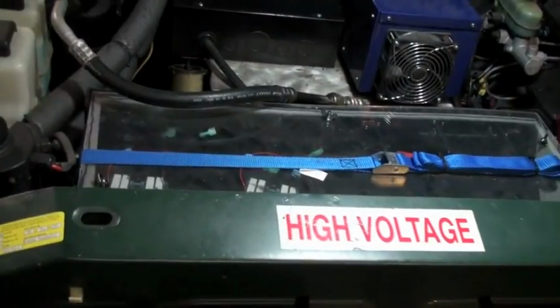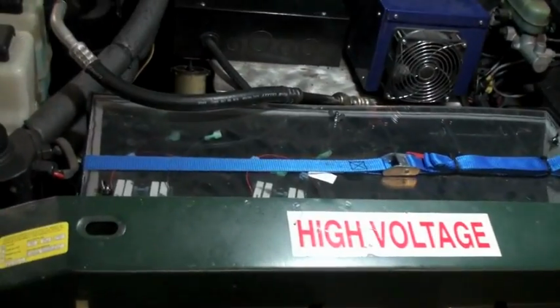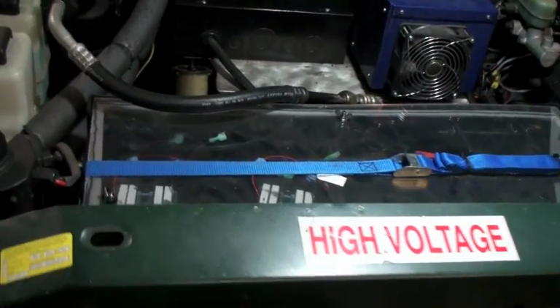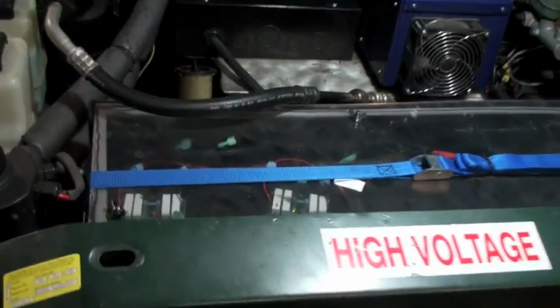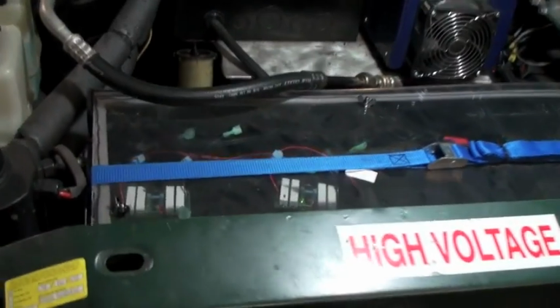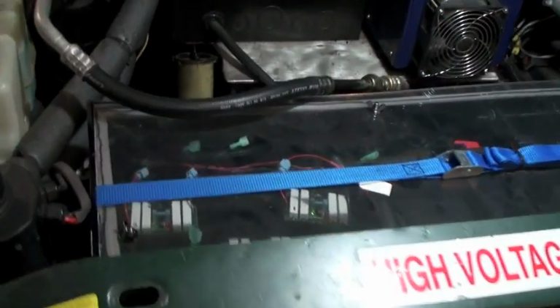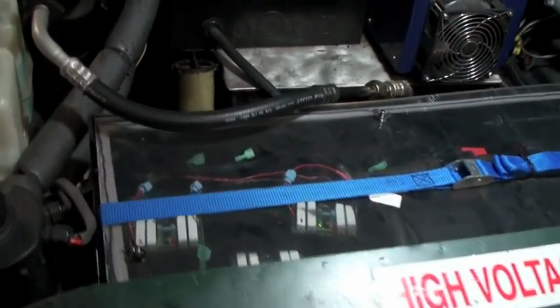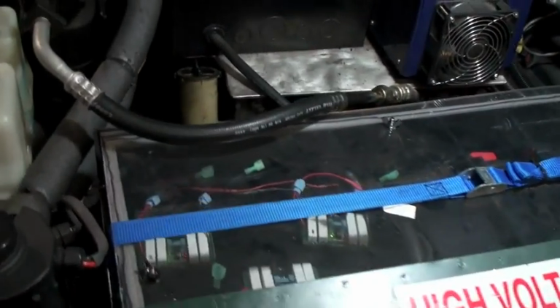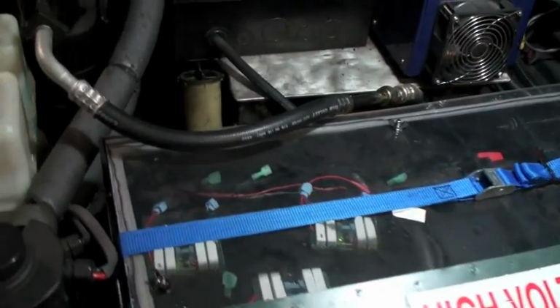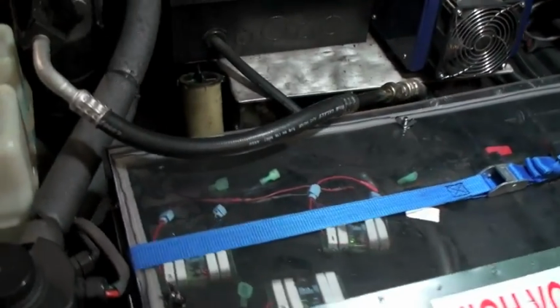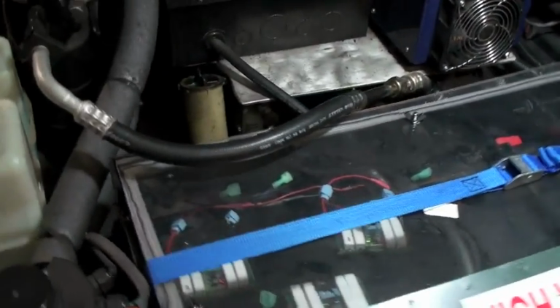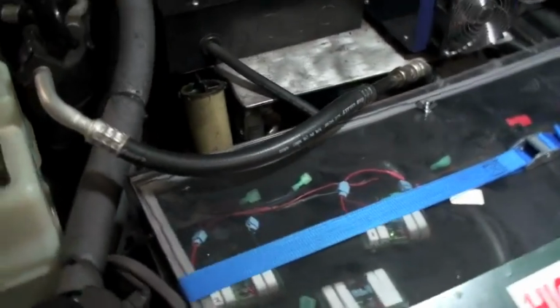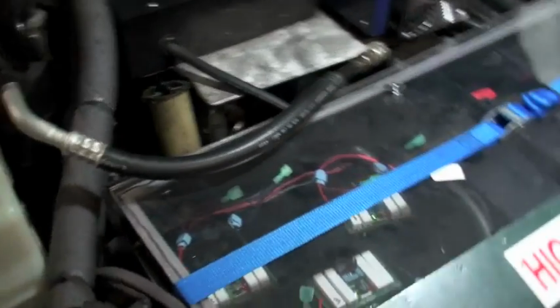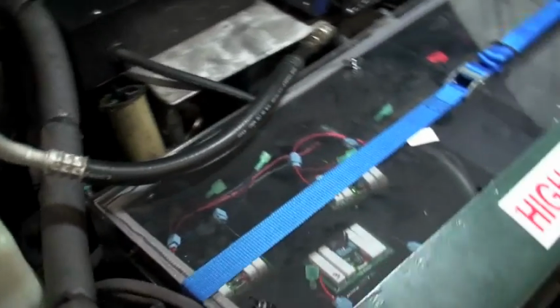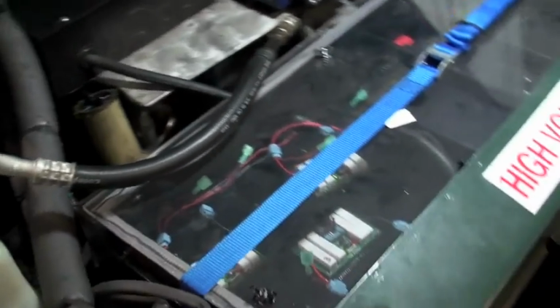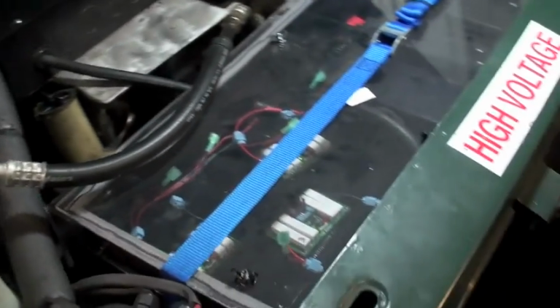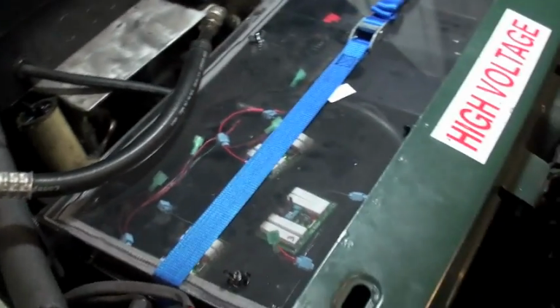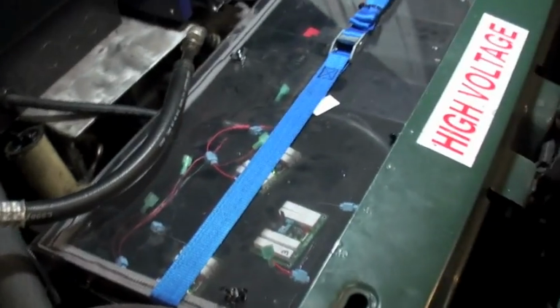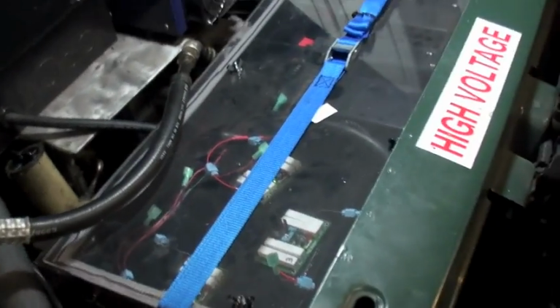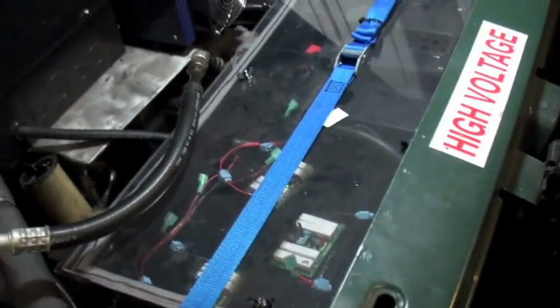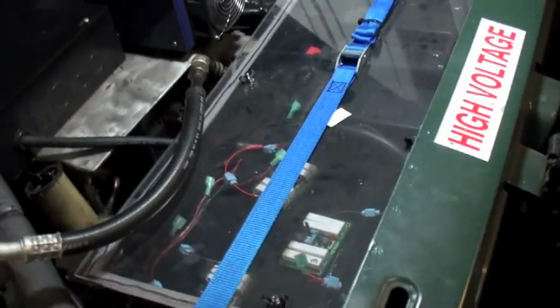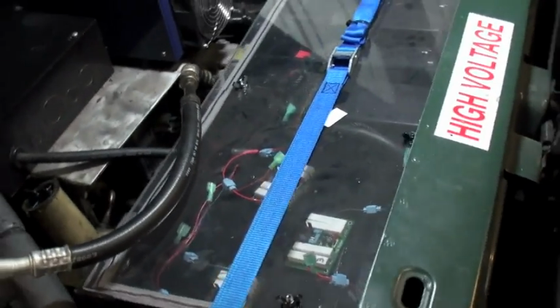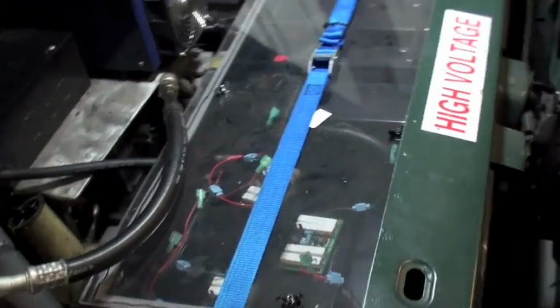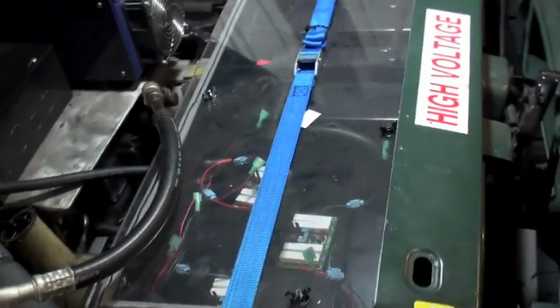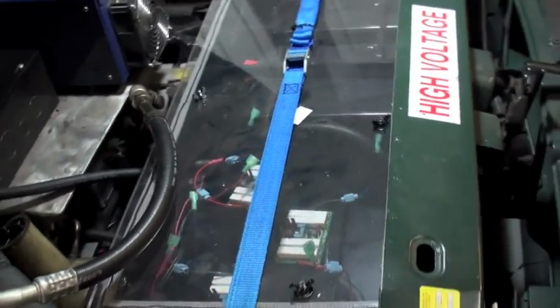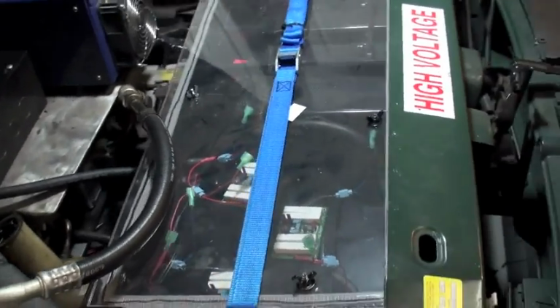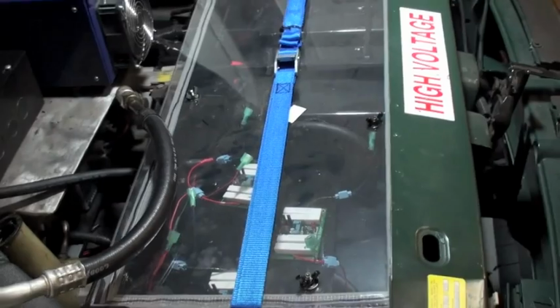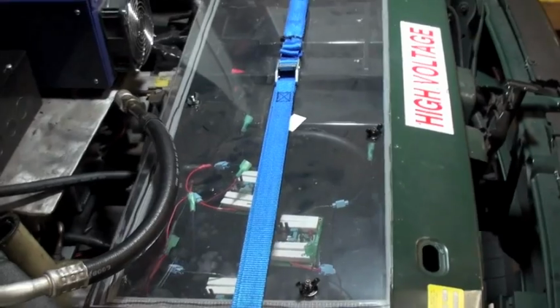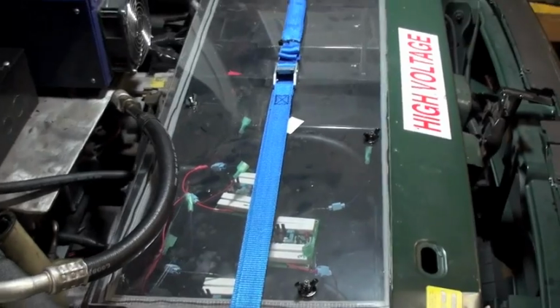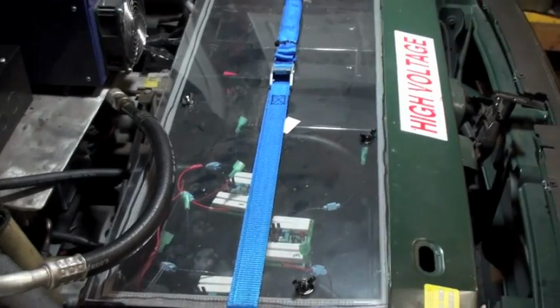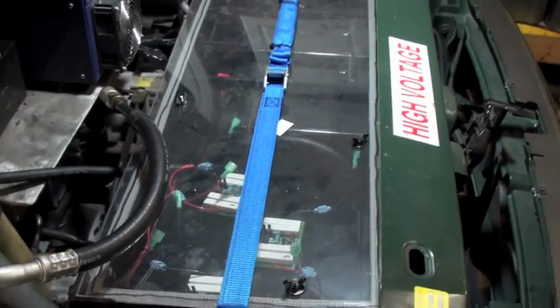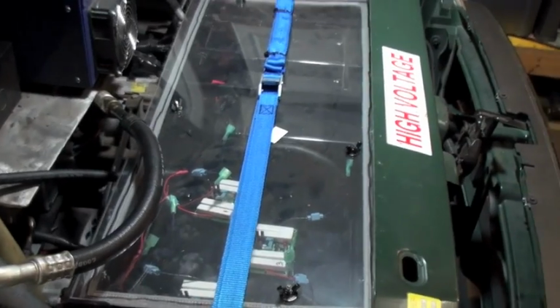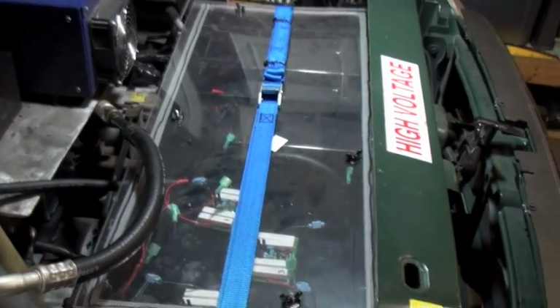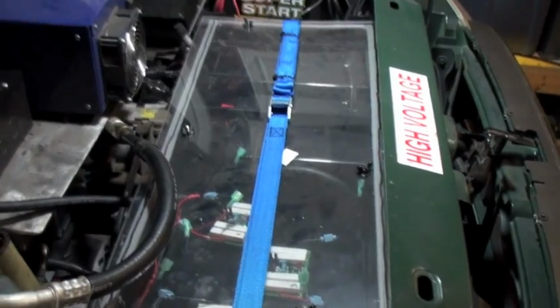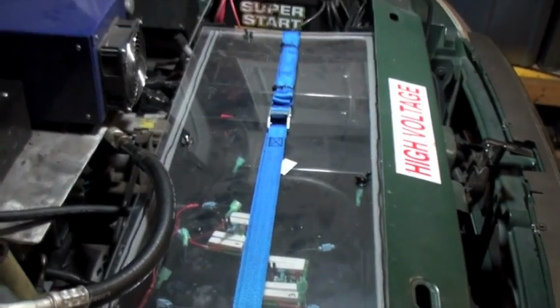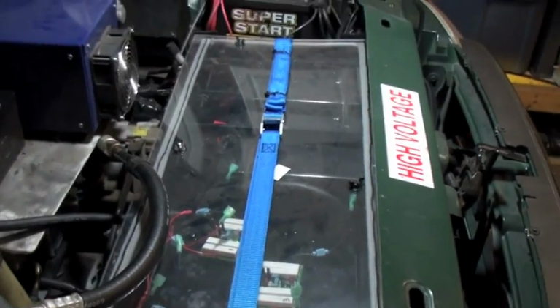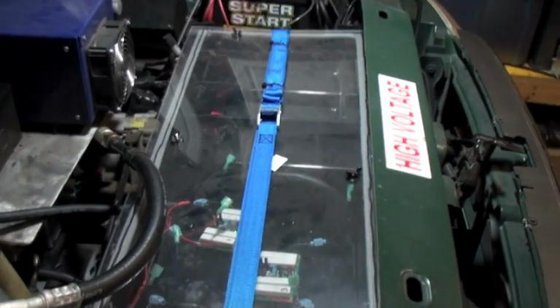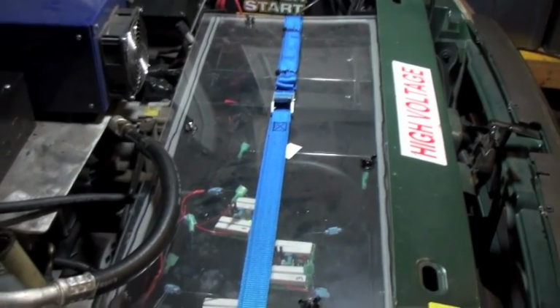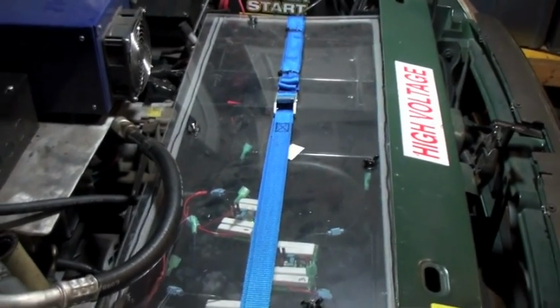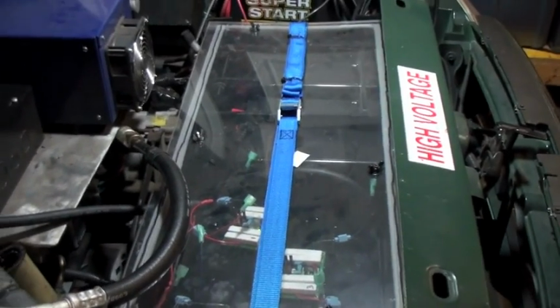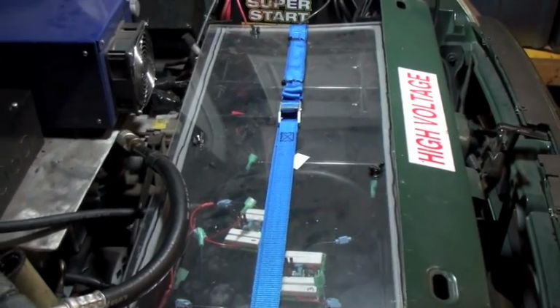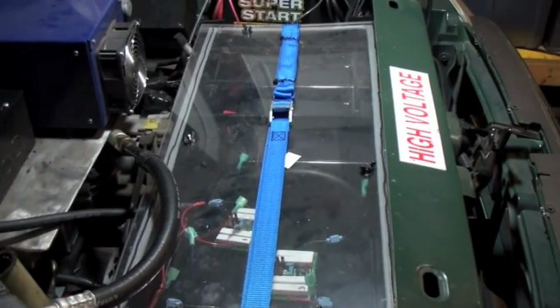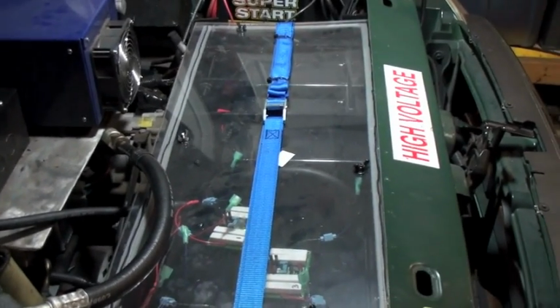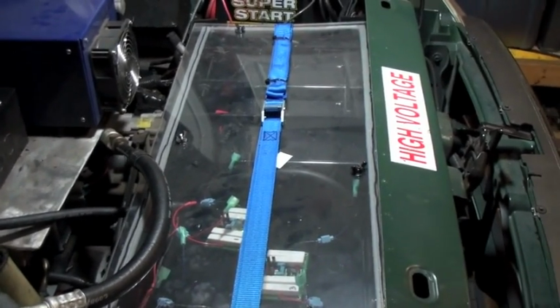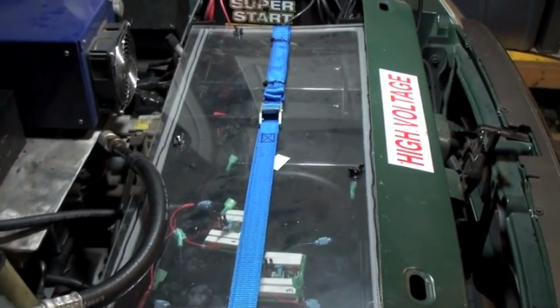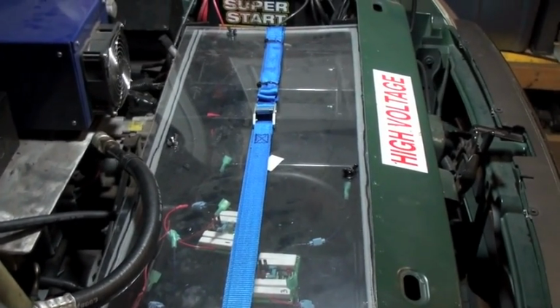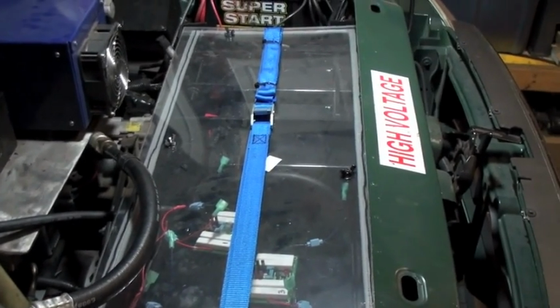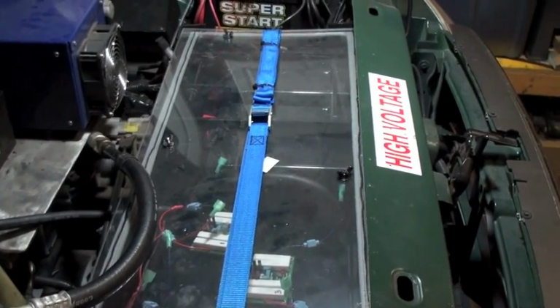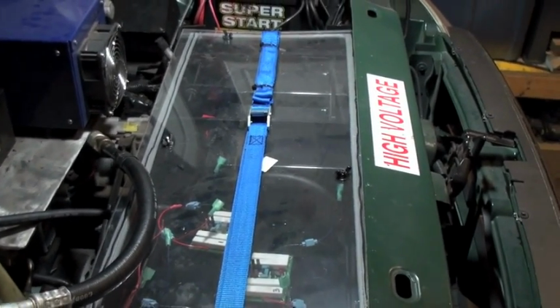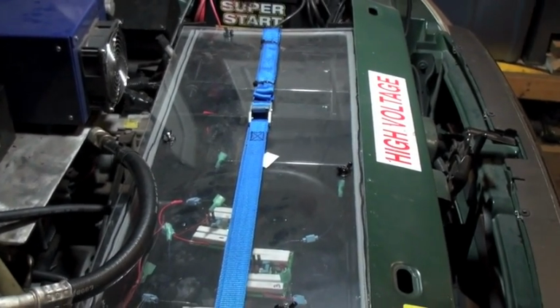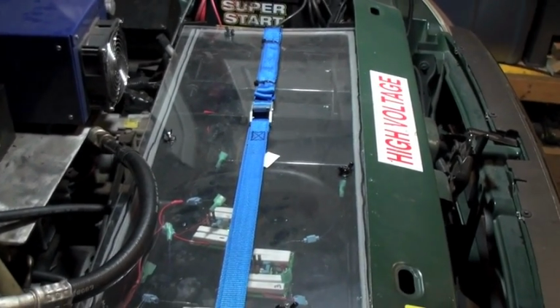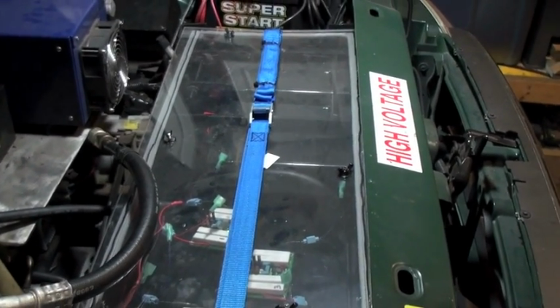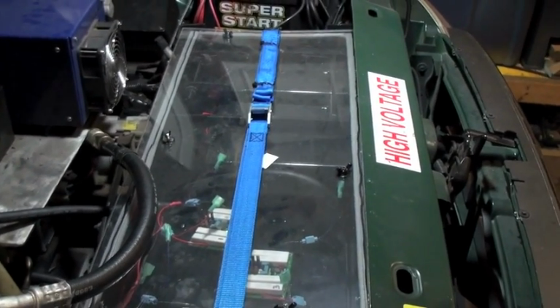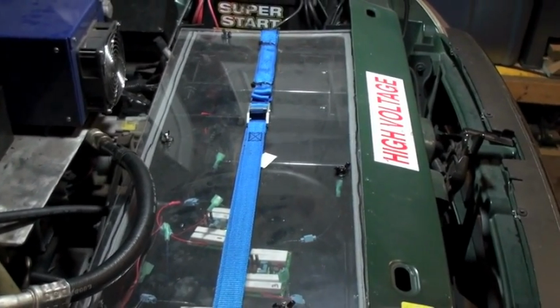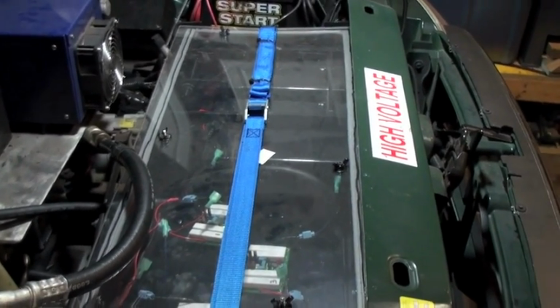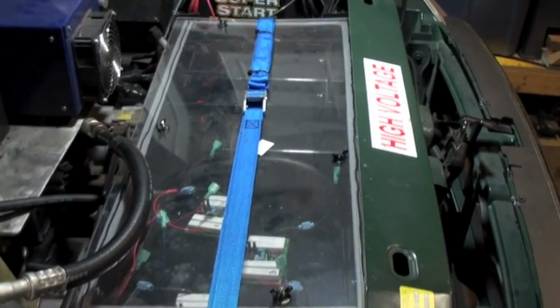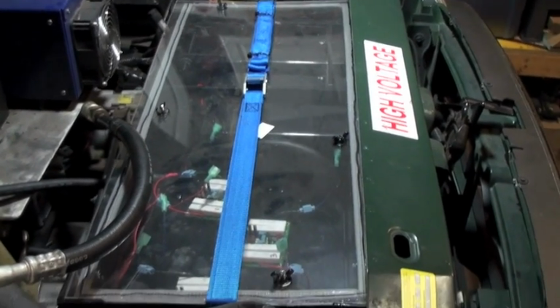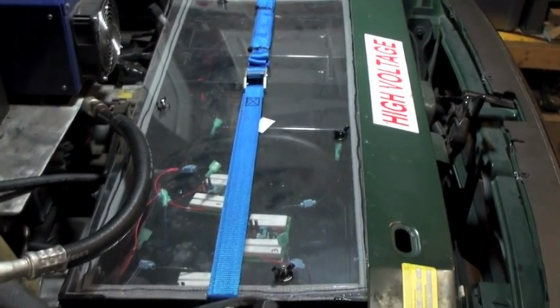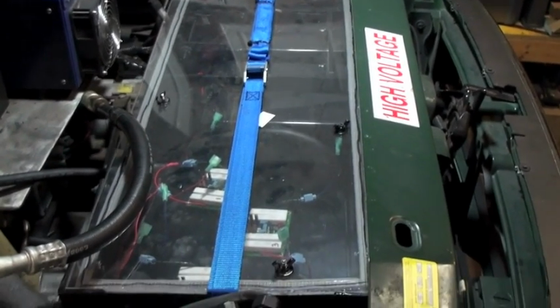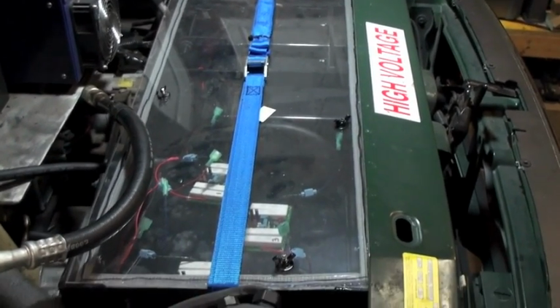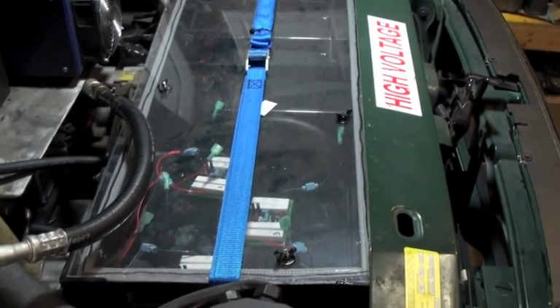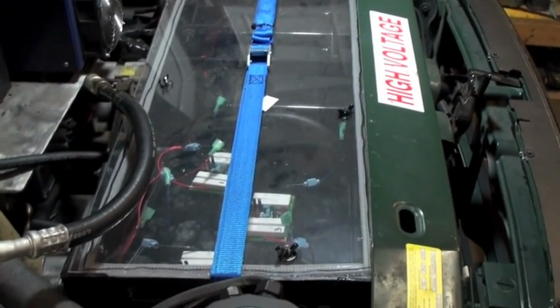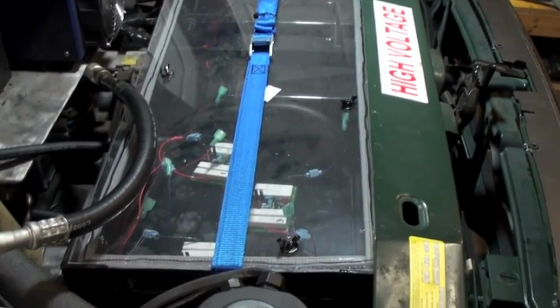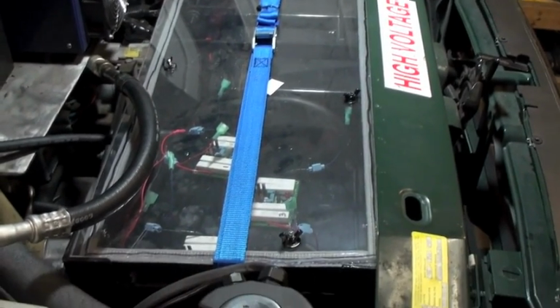It's hard to see, but this is my front battery box. There are actually three batteries in there — two of them are on the end and one of them is laying flat.